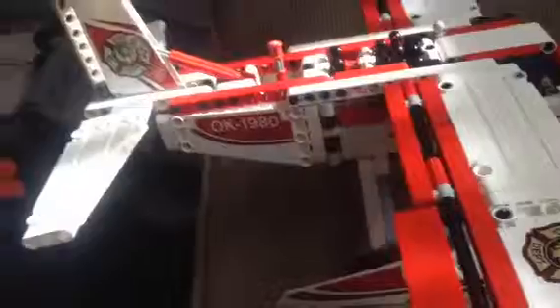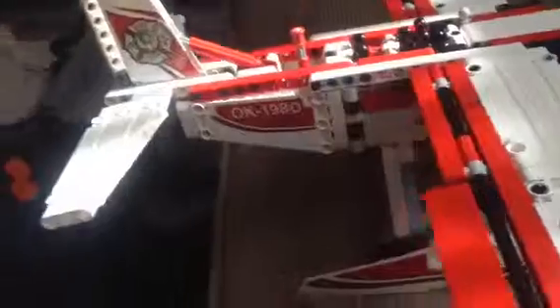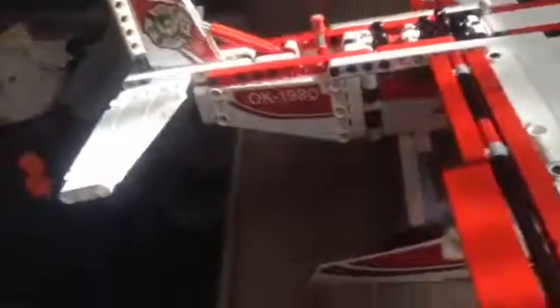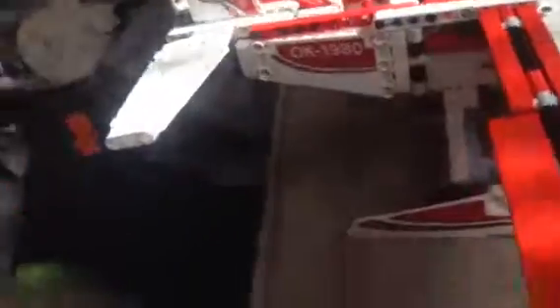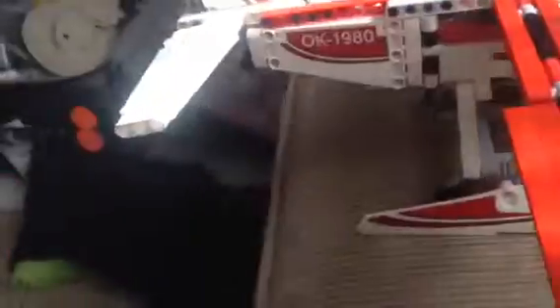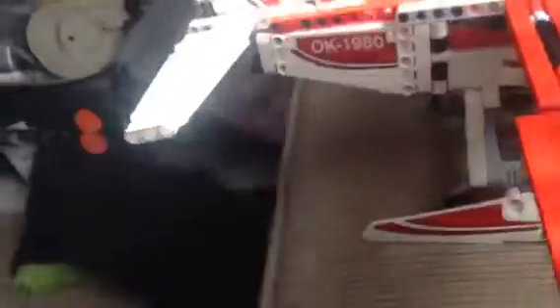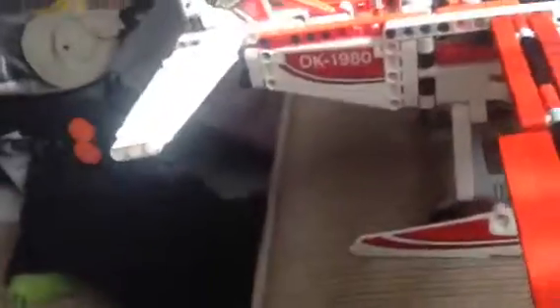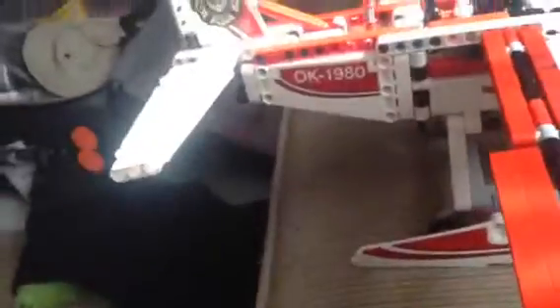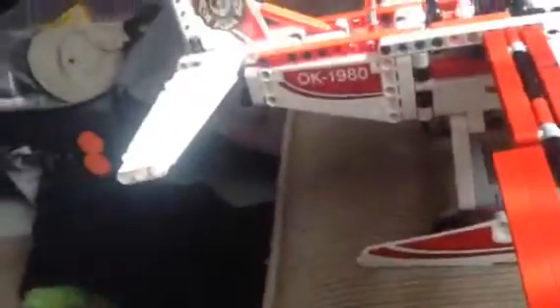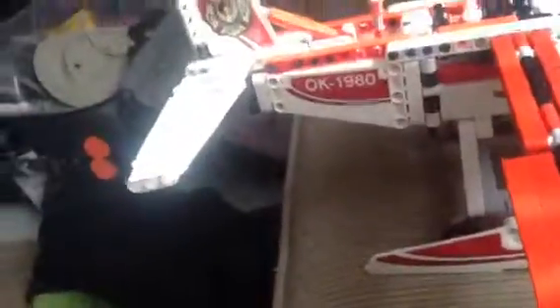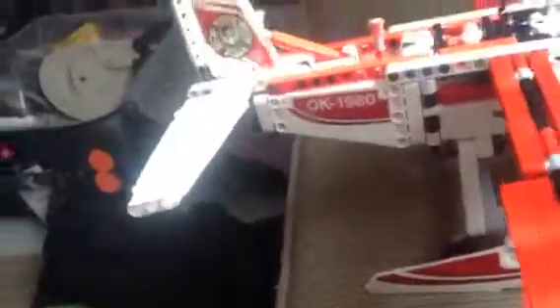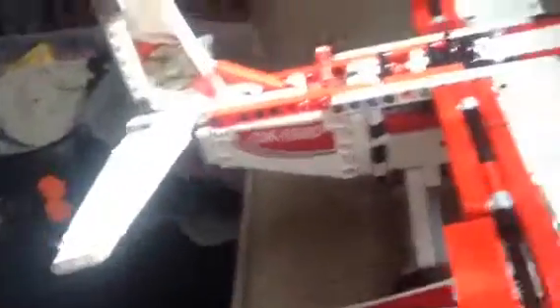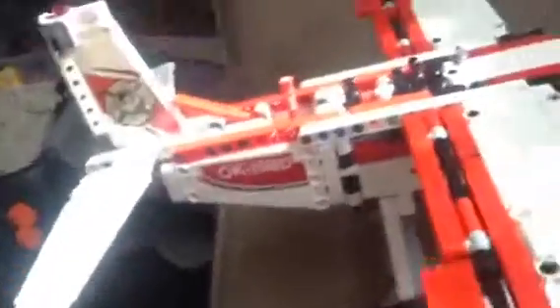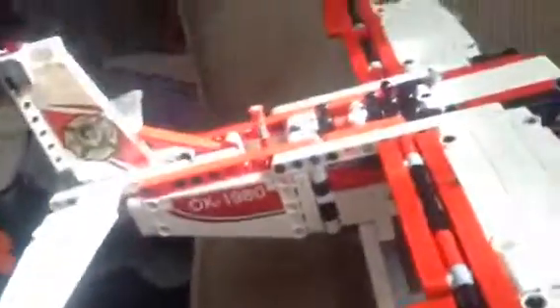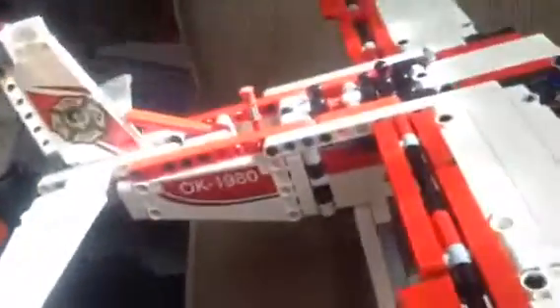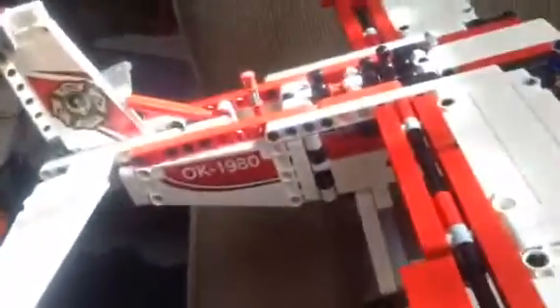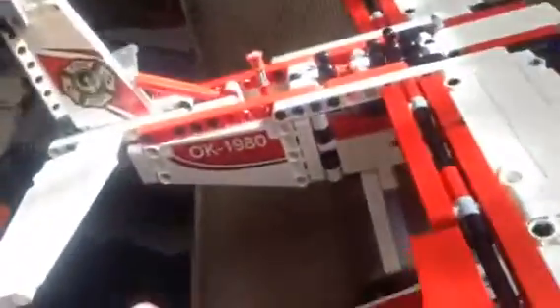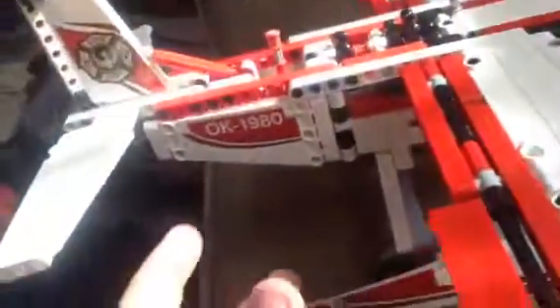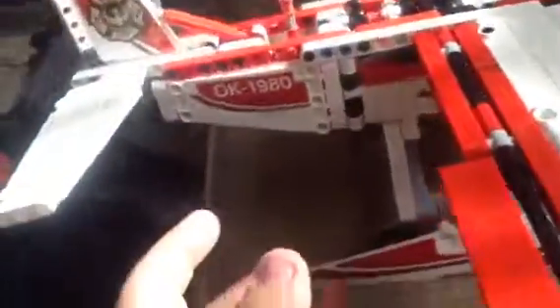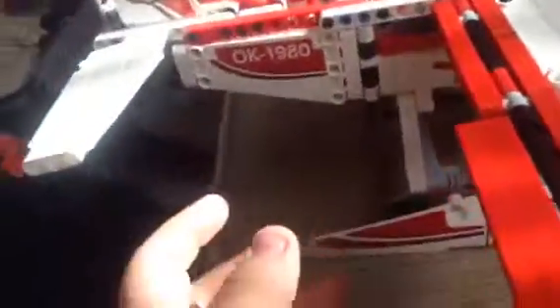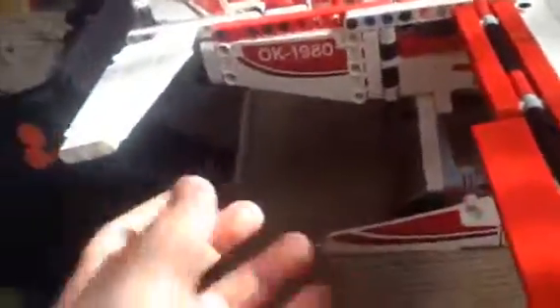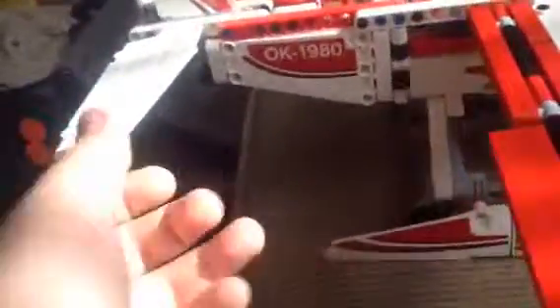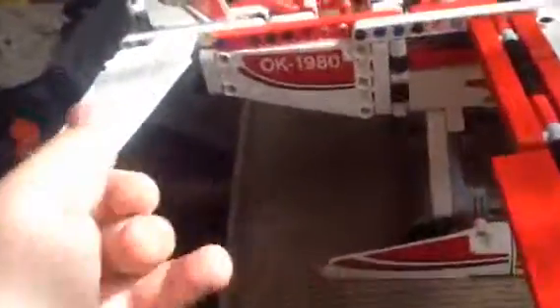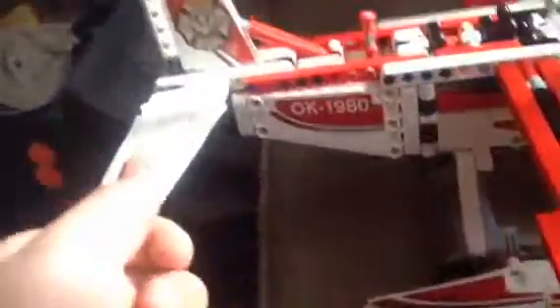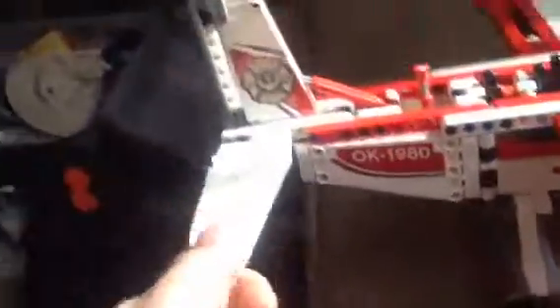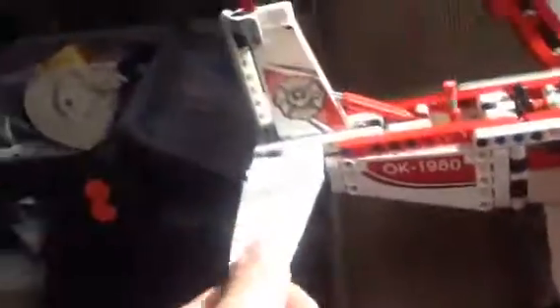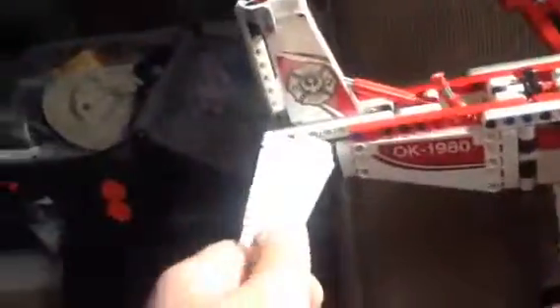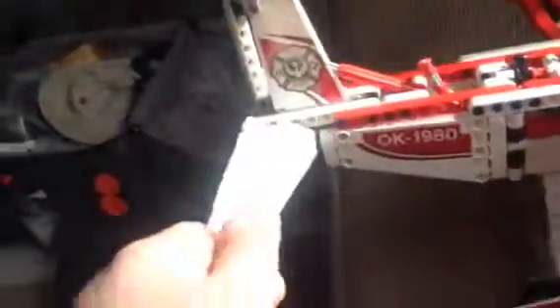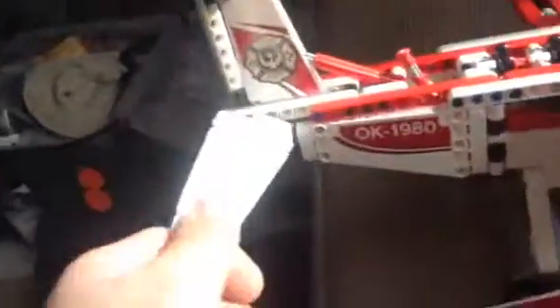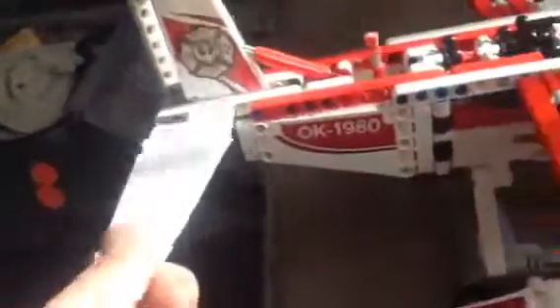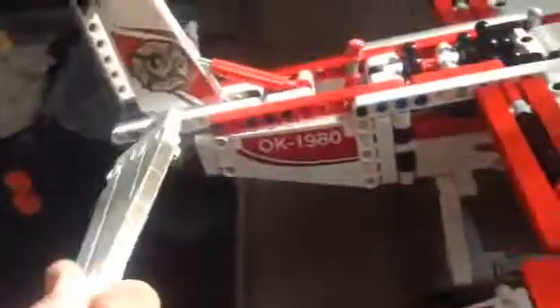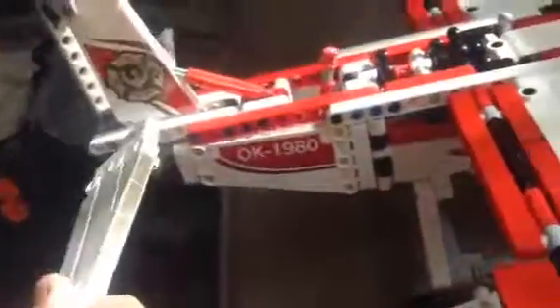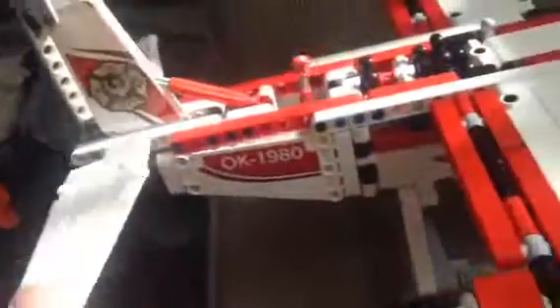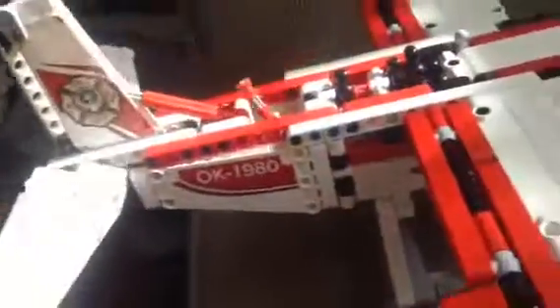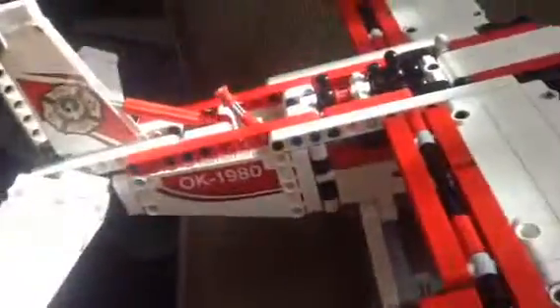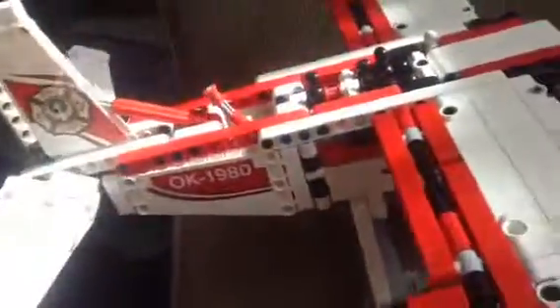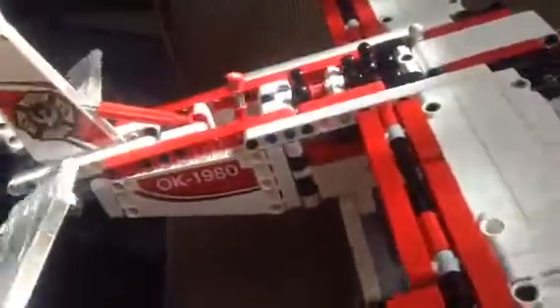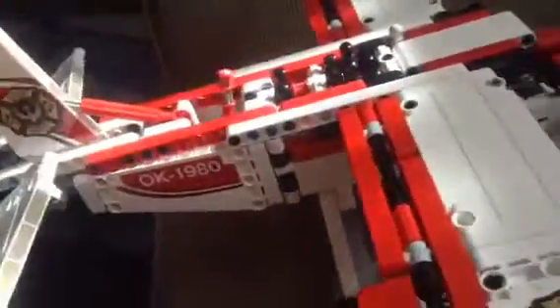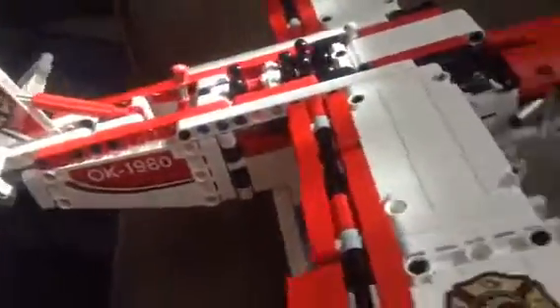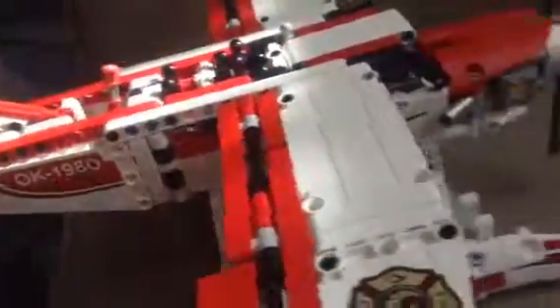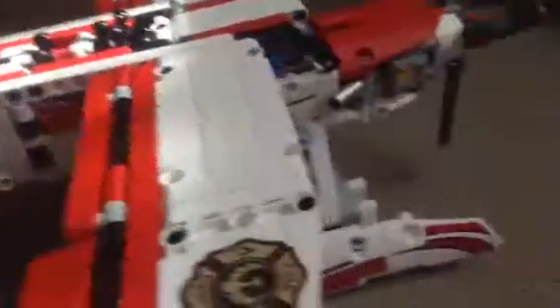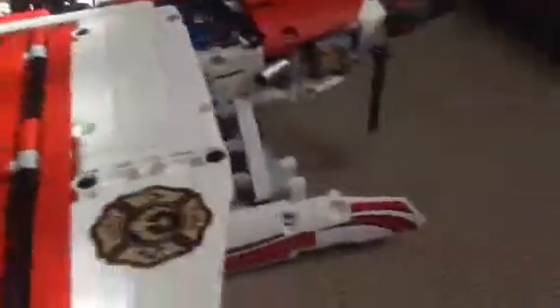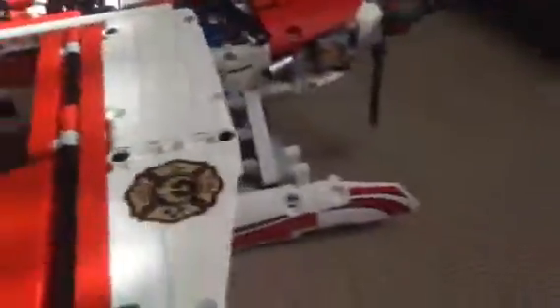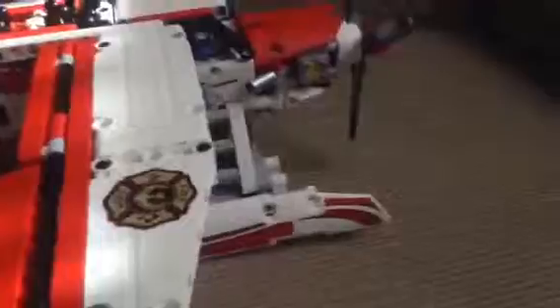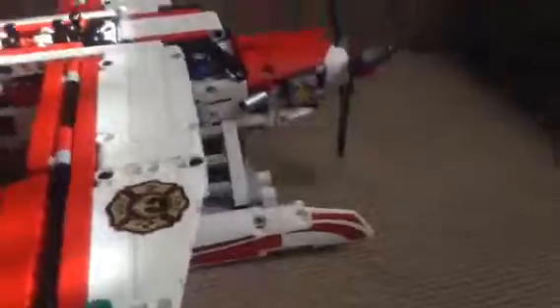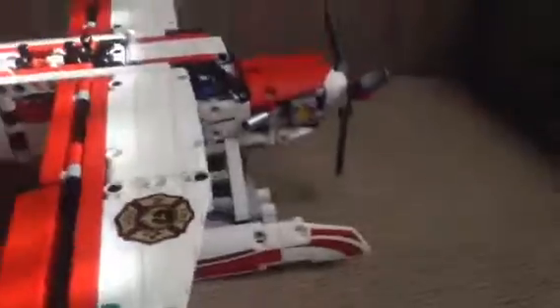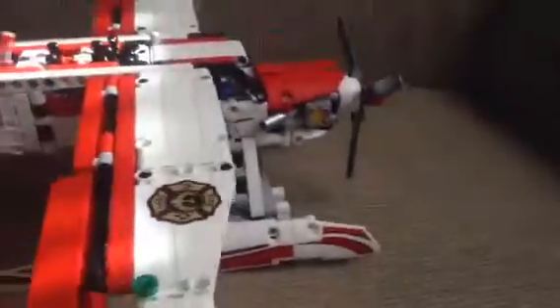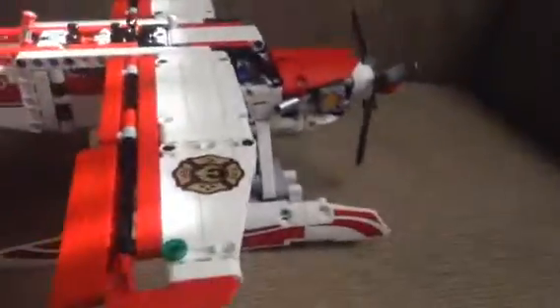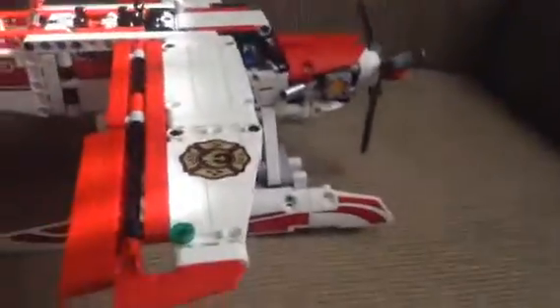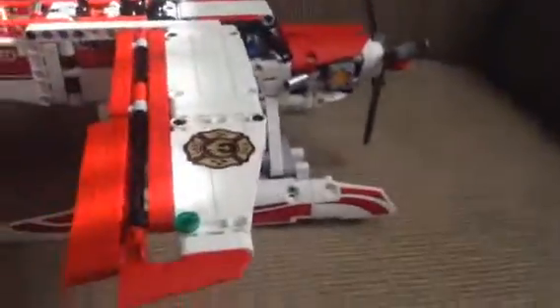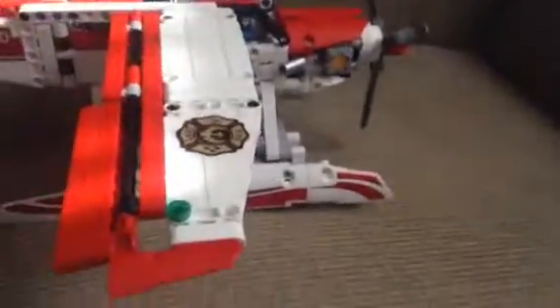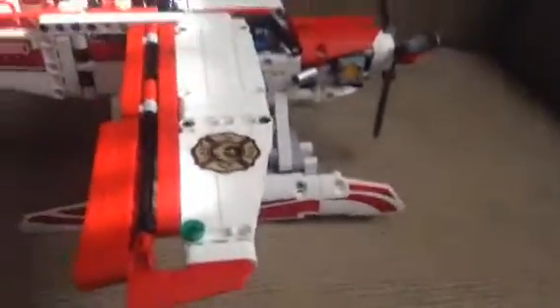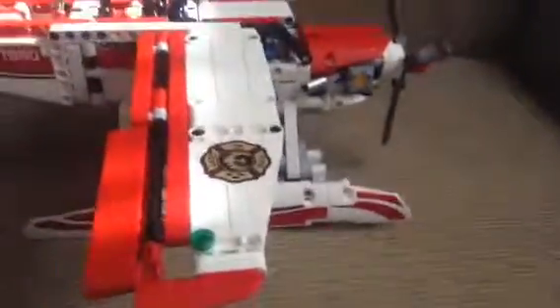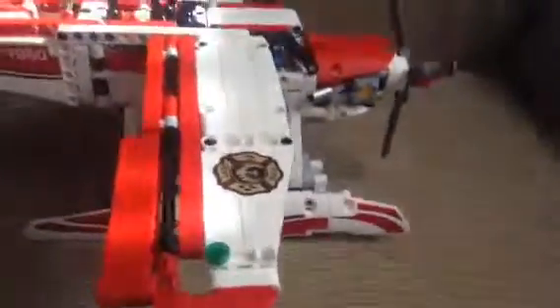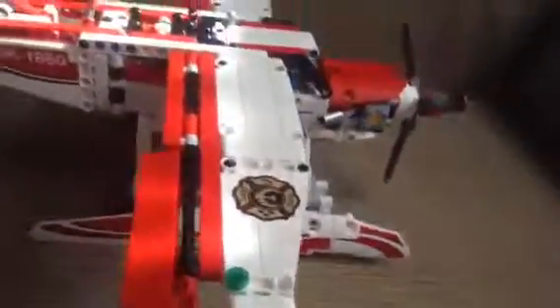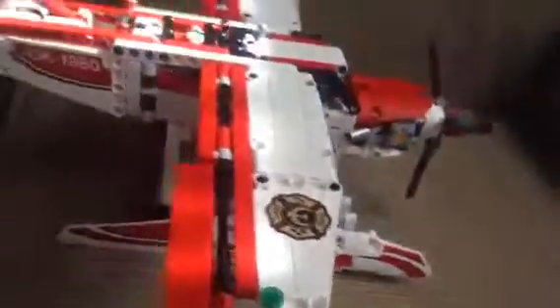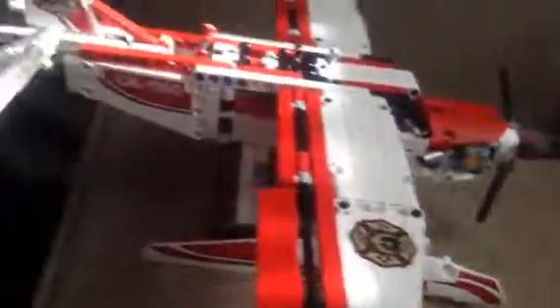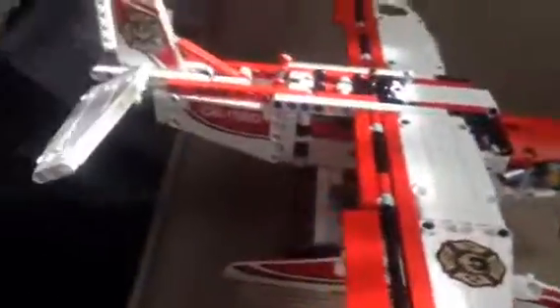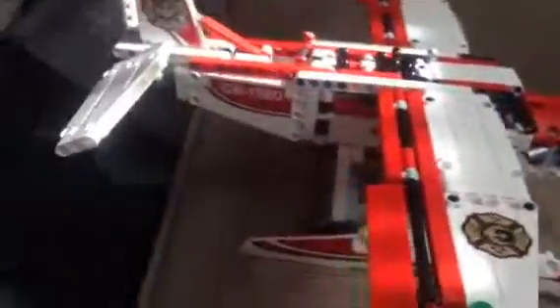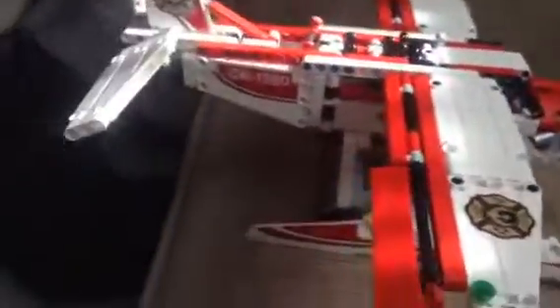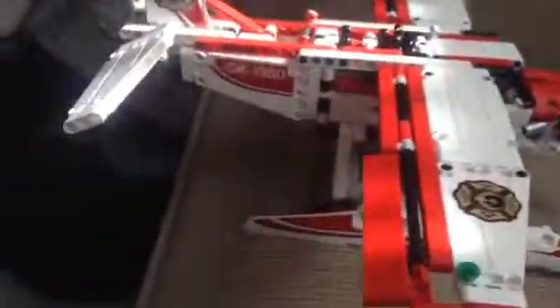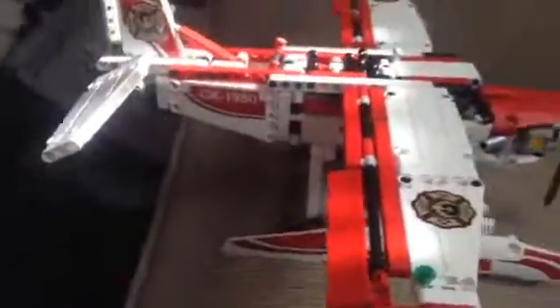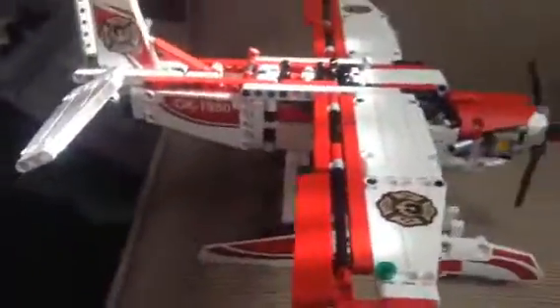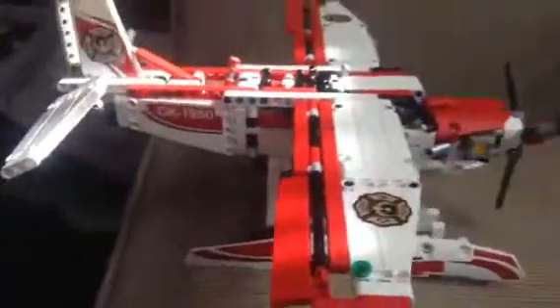Hello guys, this is my new Lego Technic video. This is the airplane.